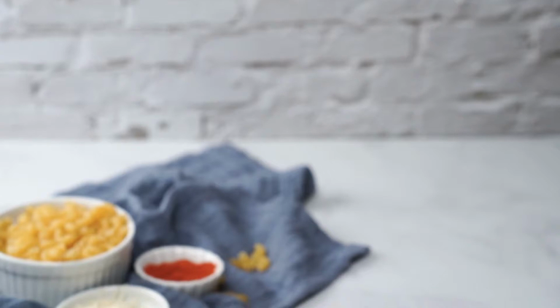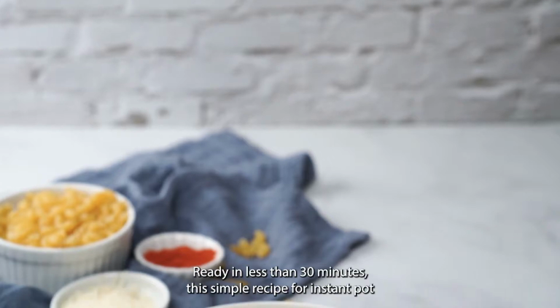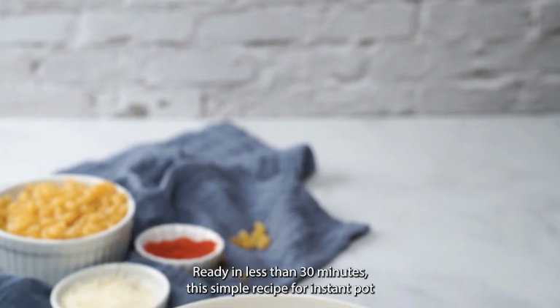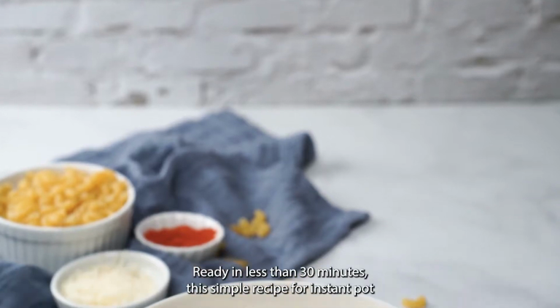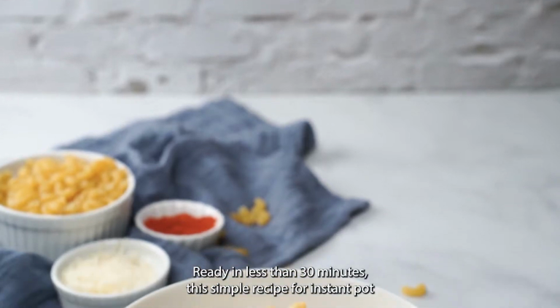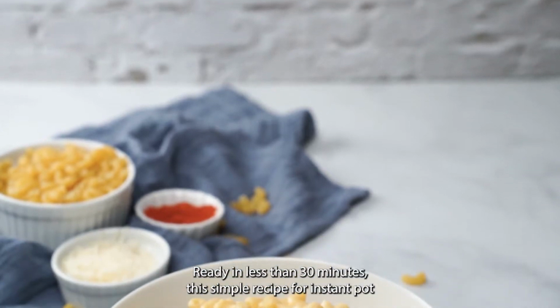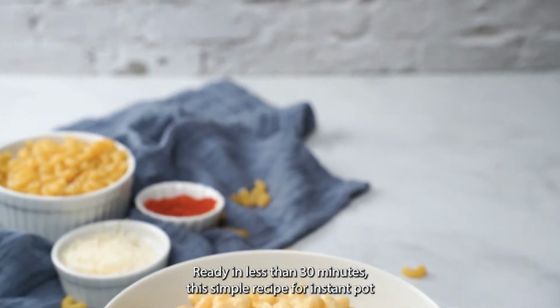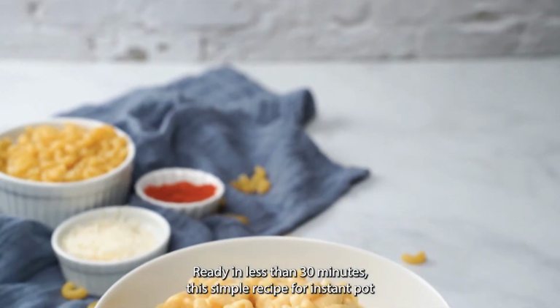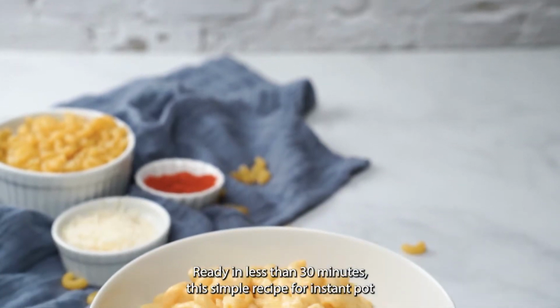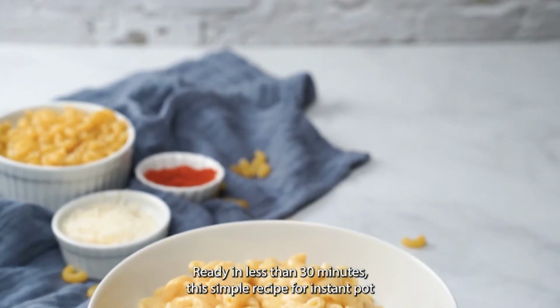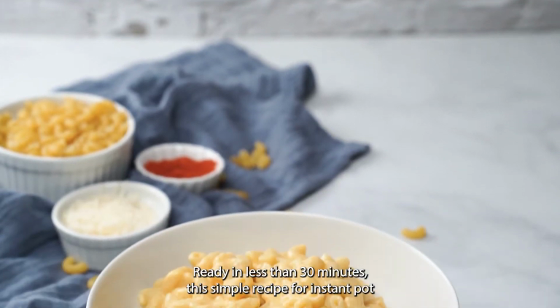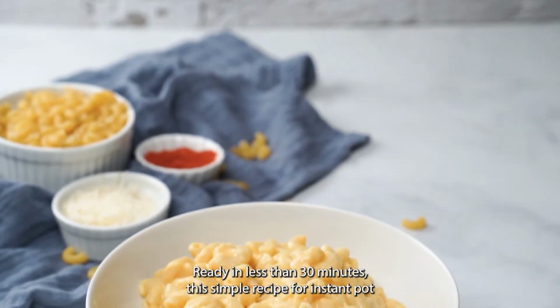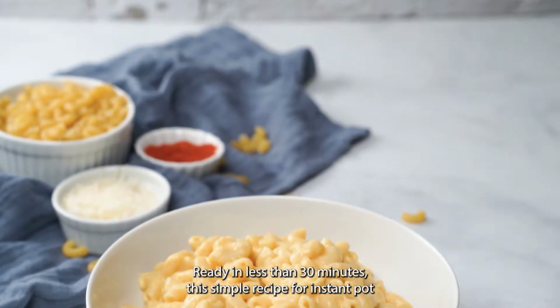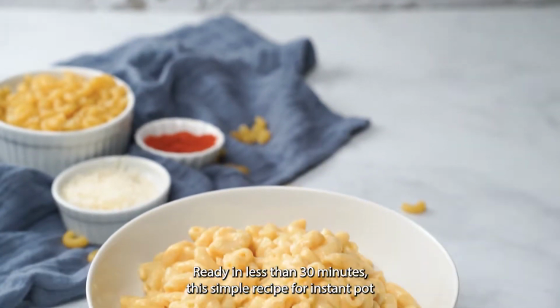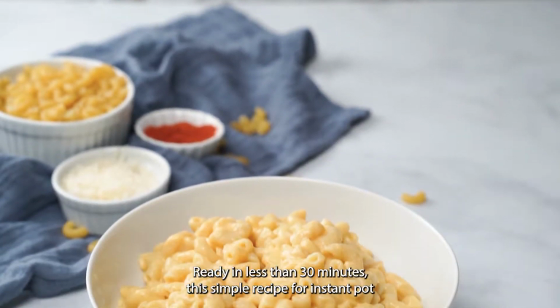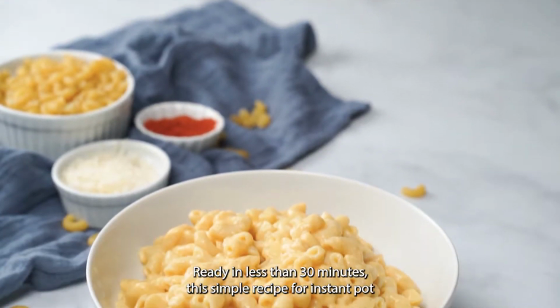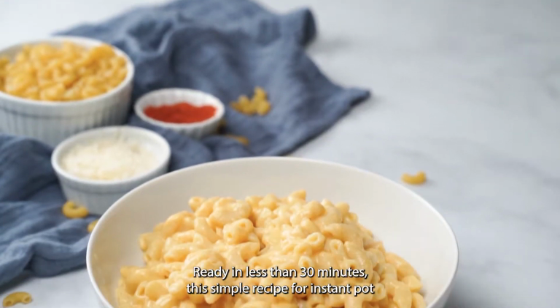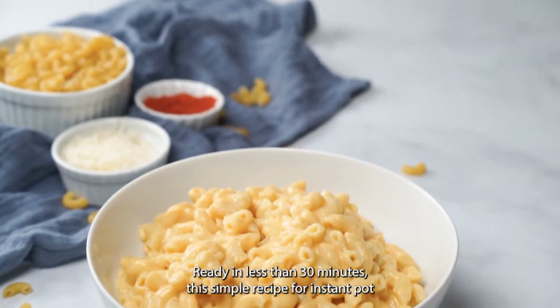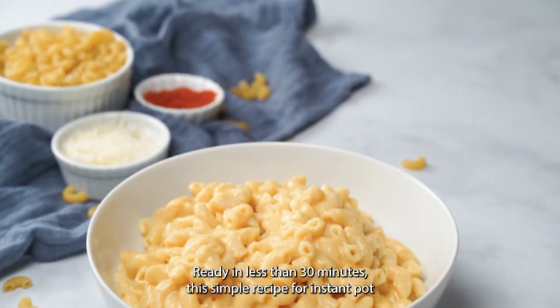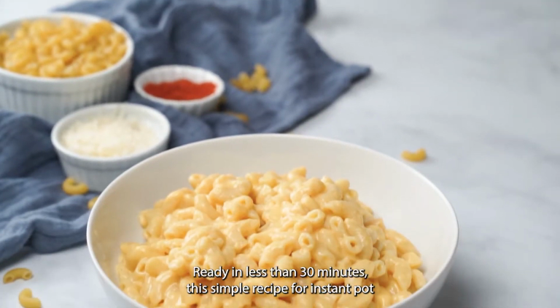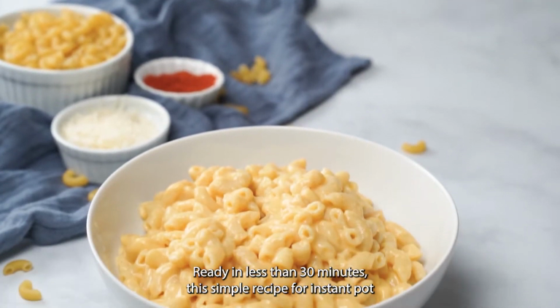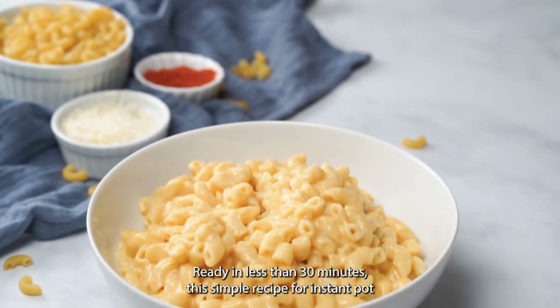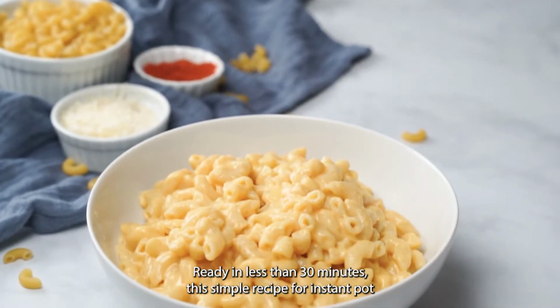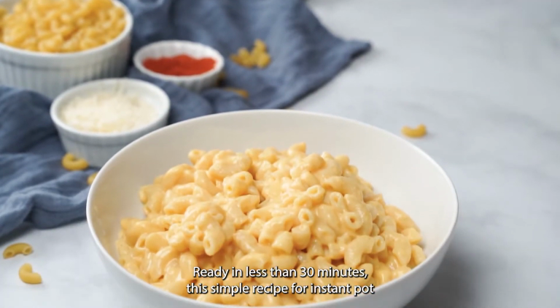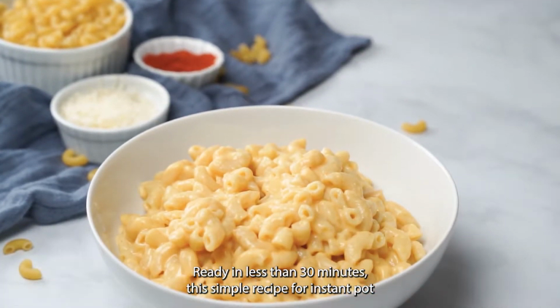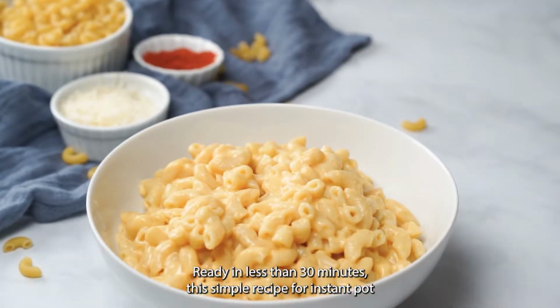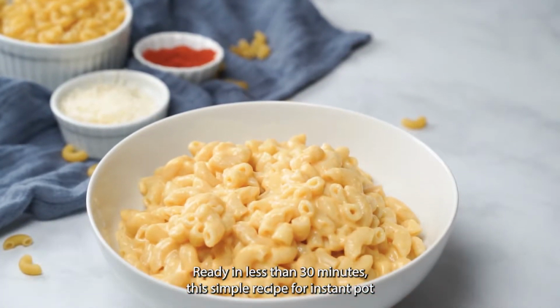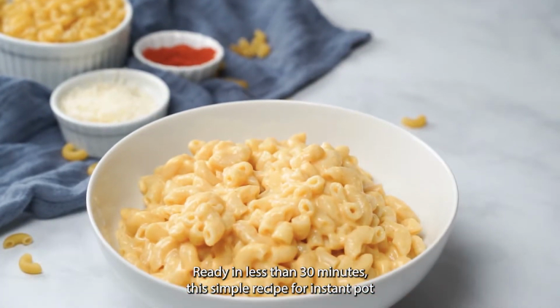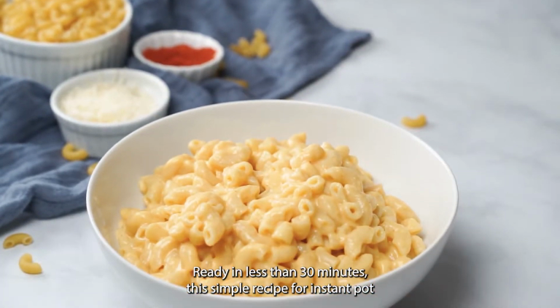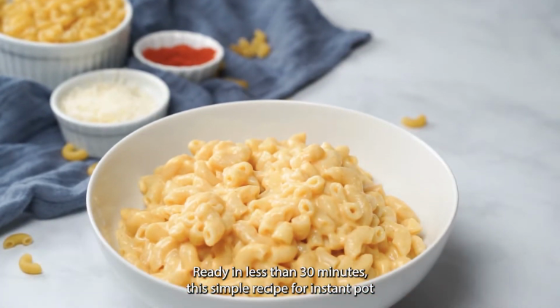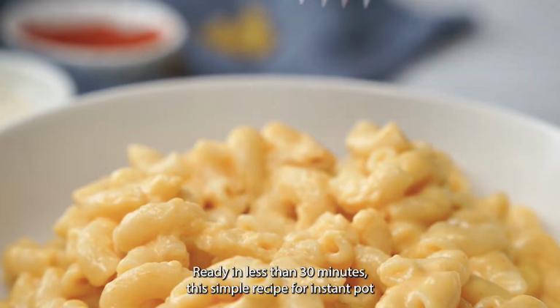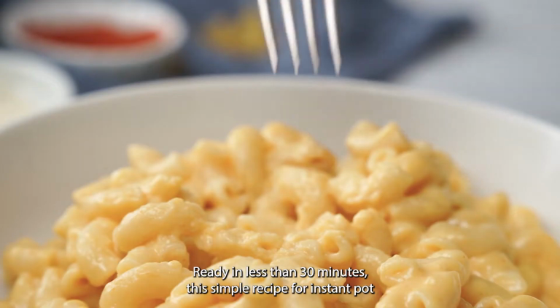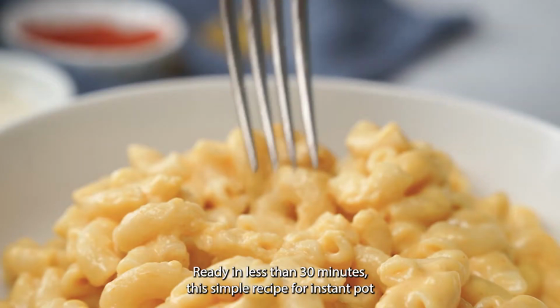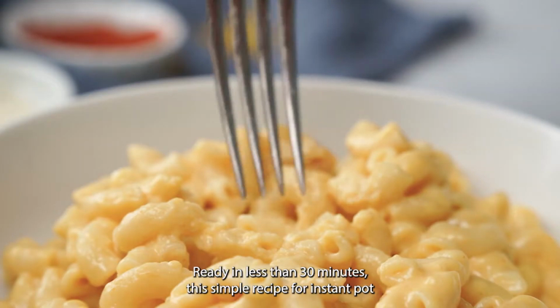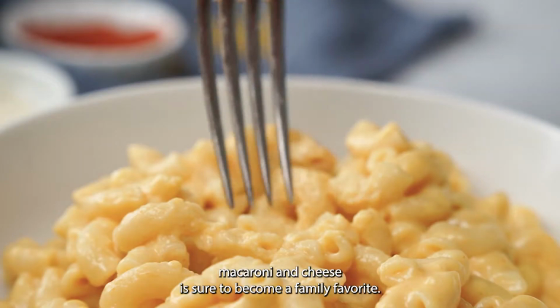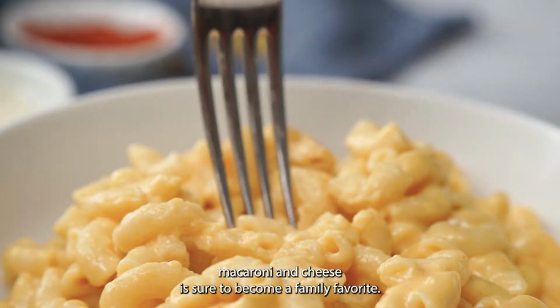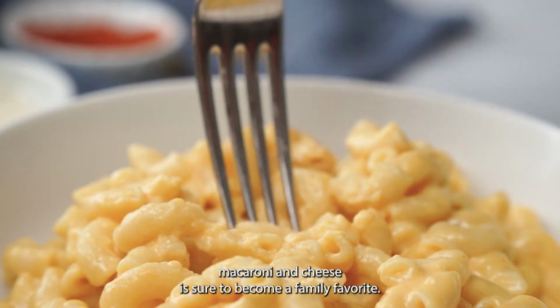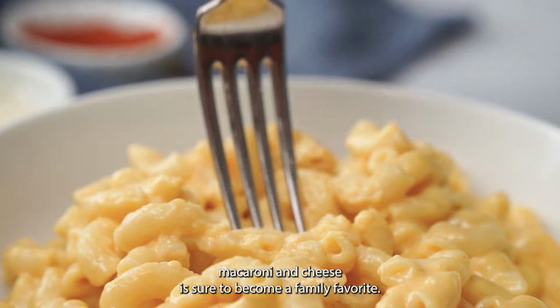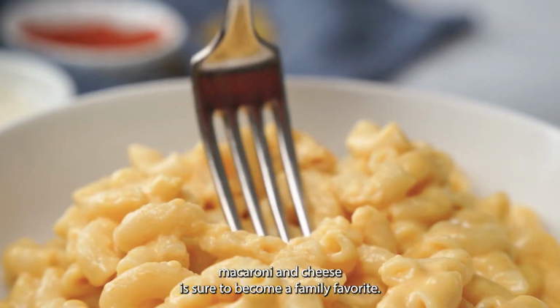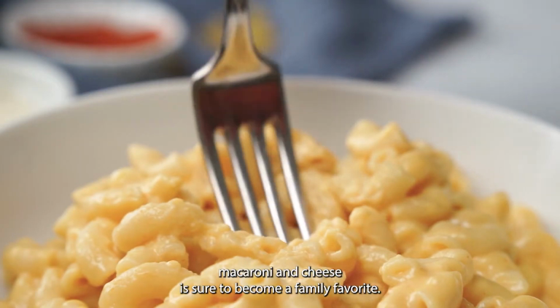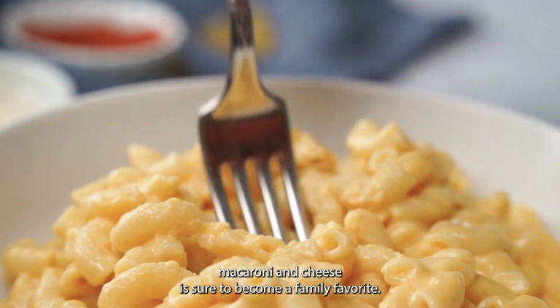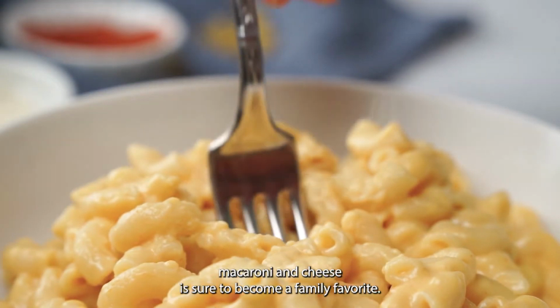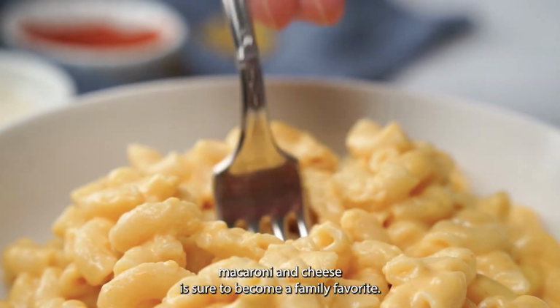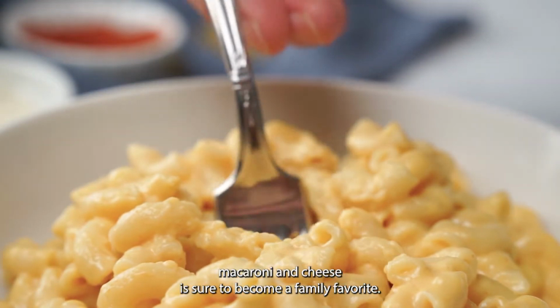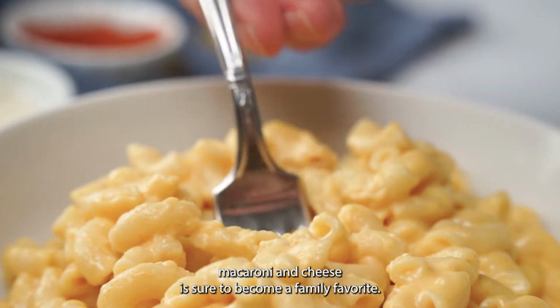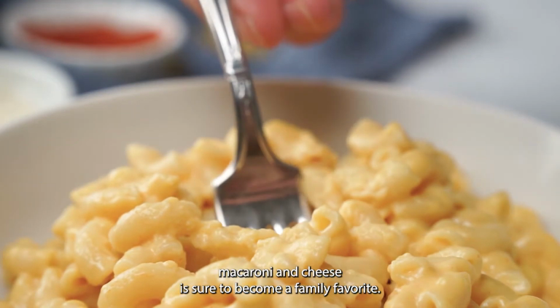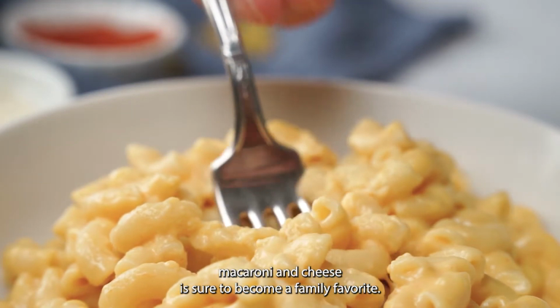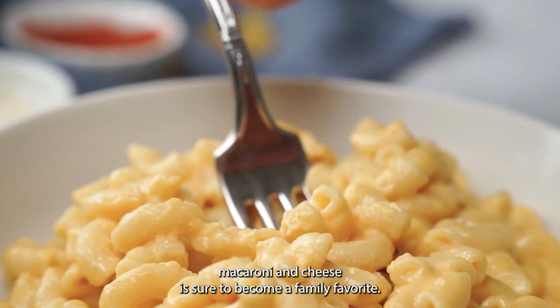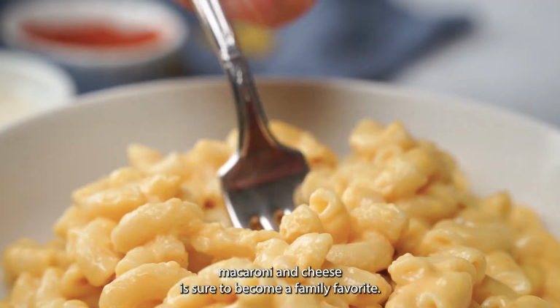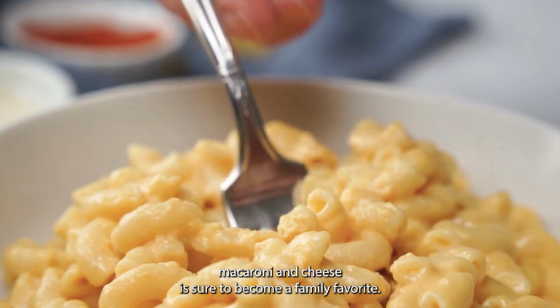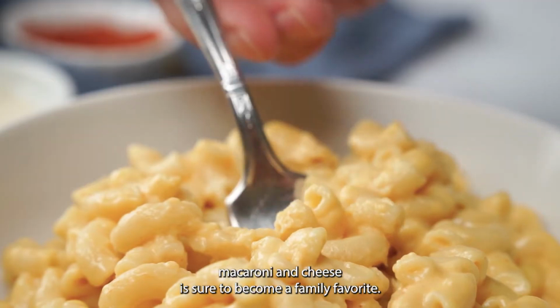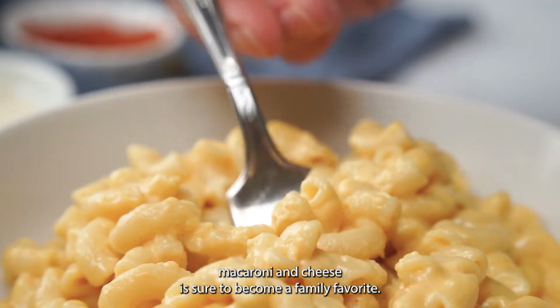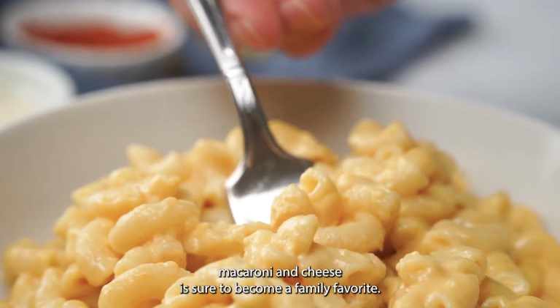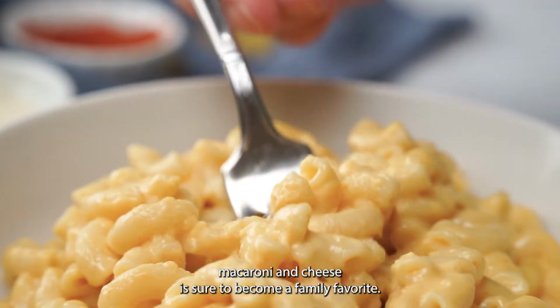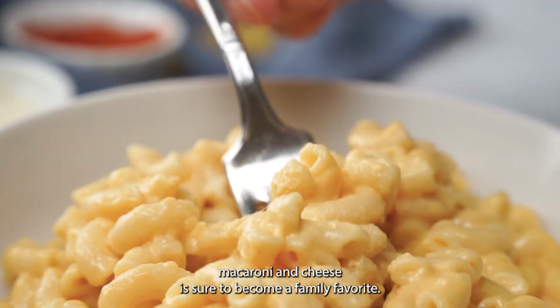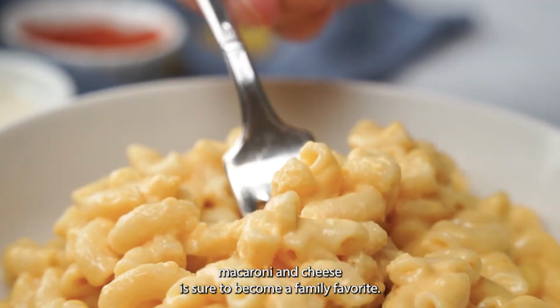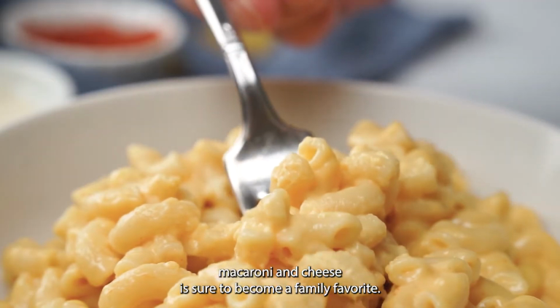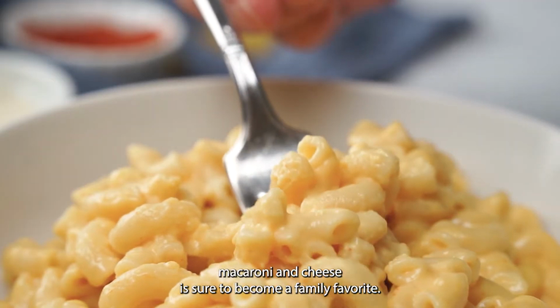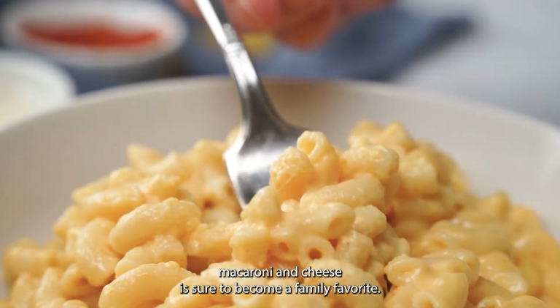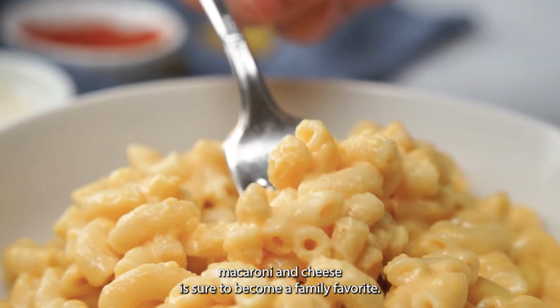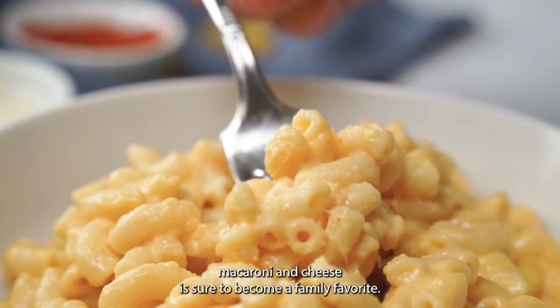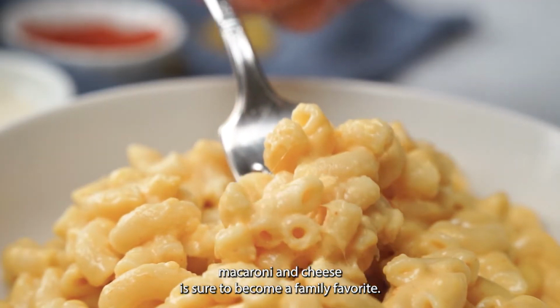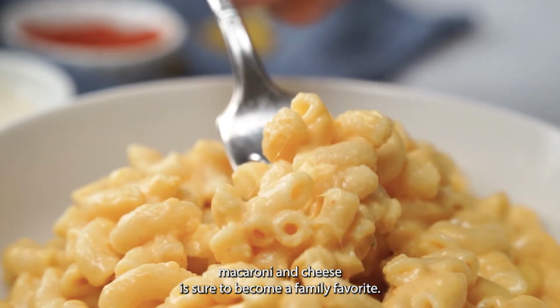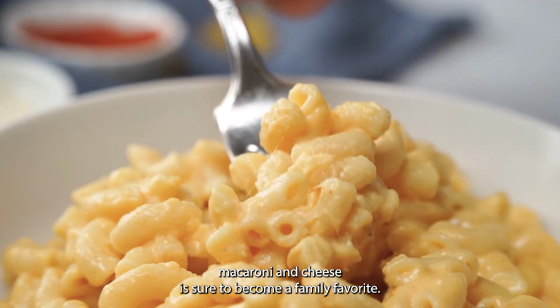Ready in less than 30 minutes, this simple recipe for Instant Pot macaroni and cheese is sure to become a family favorite.